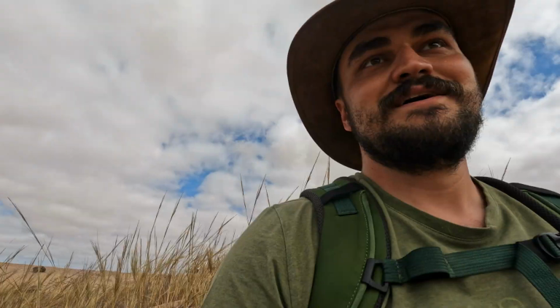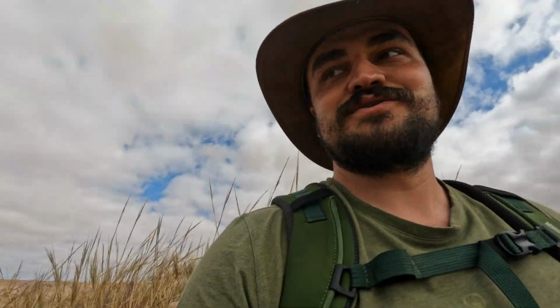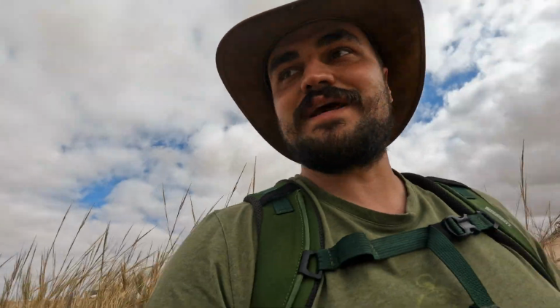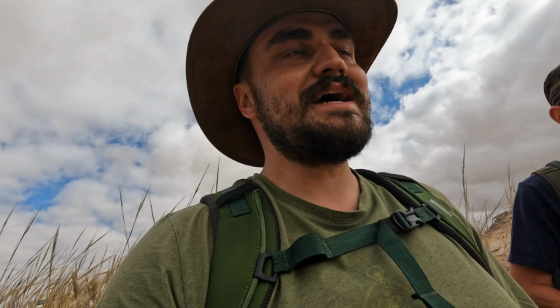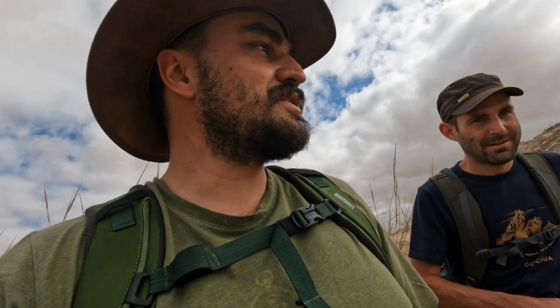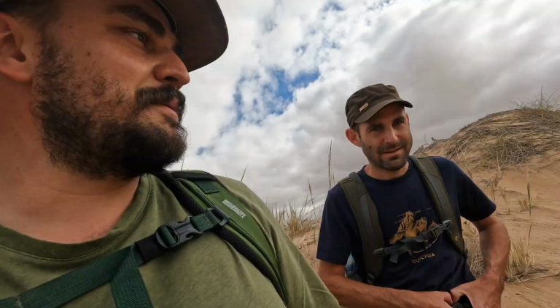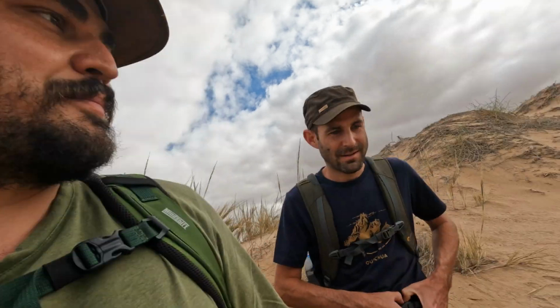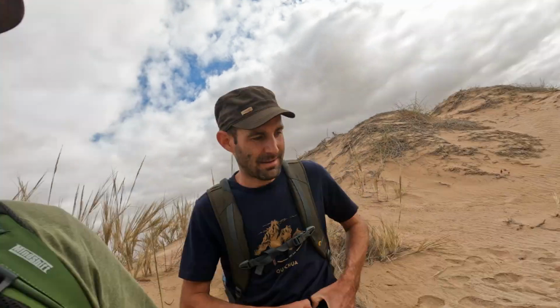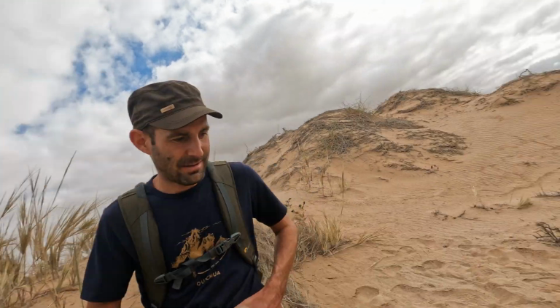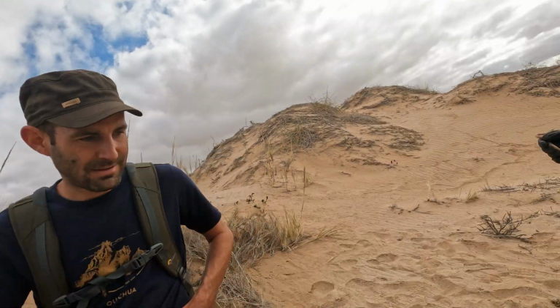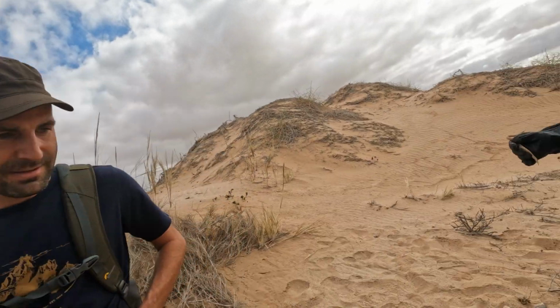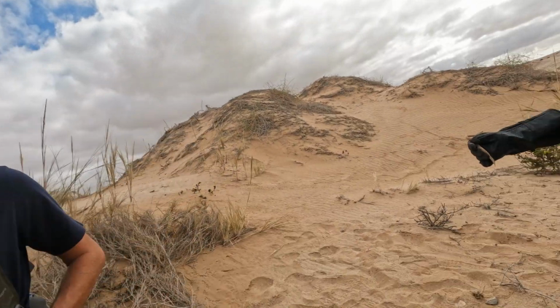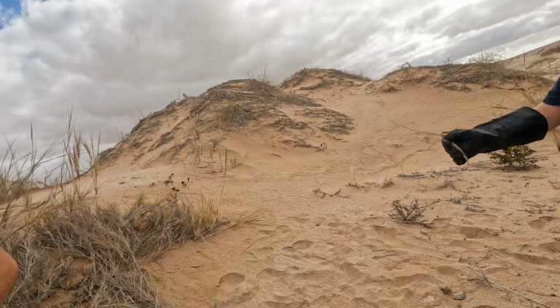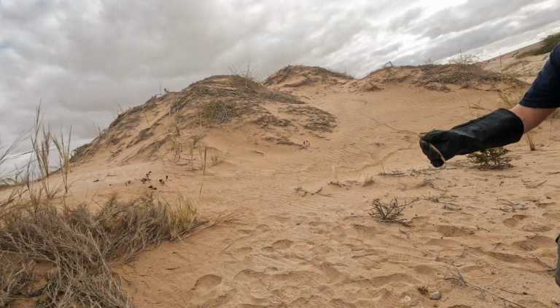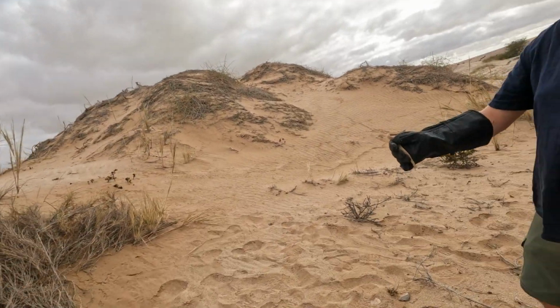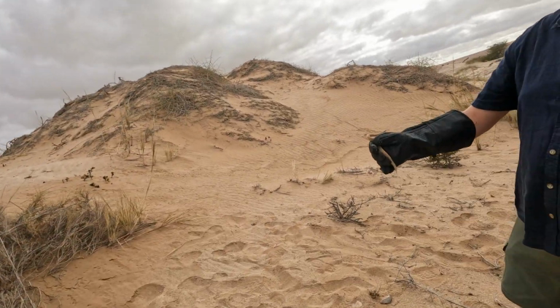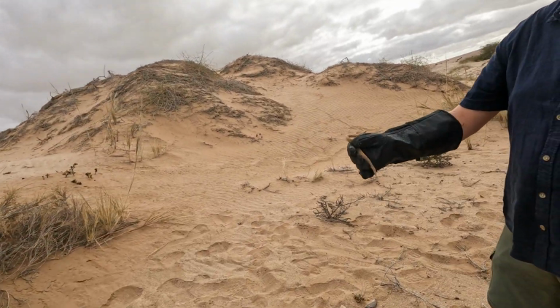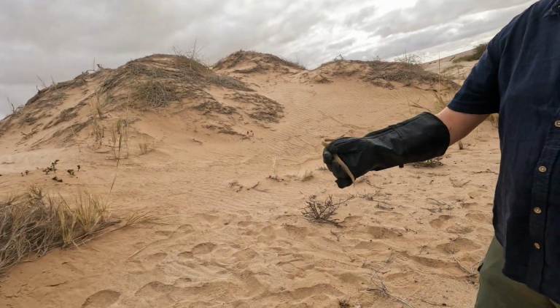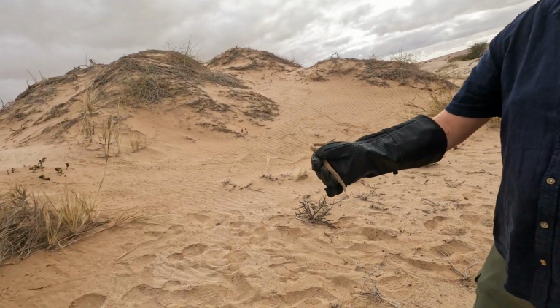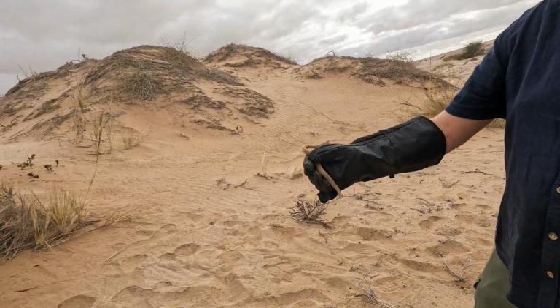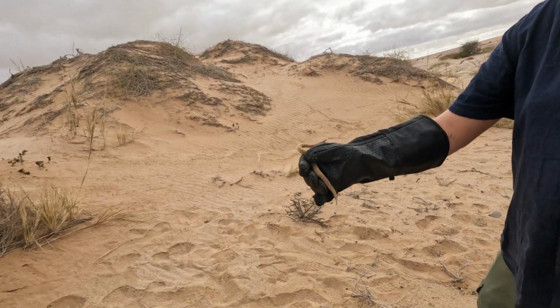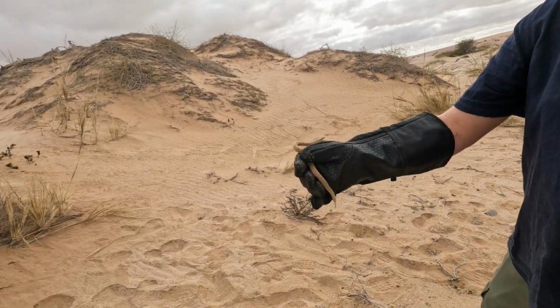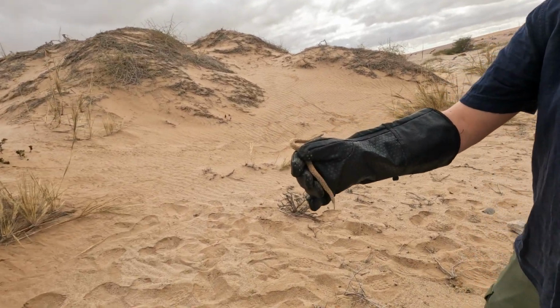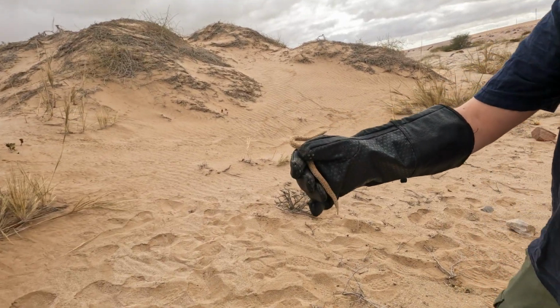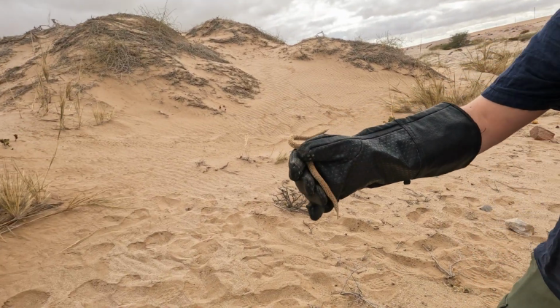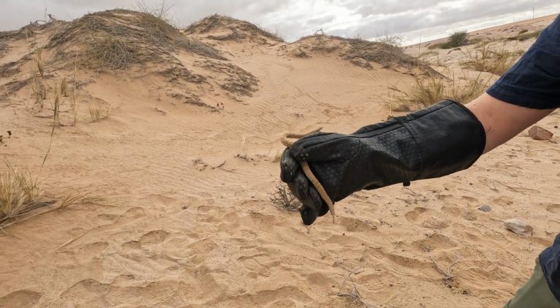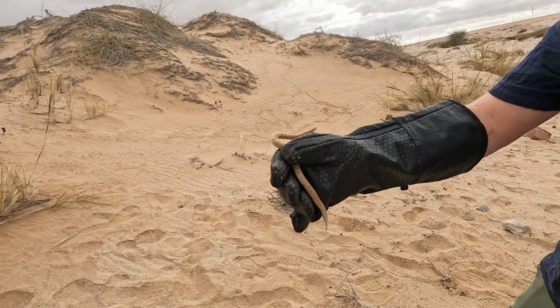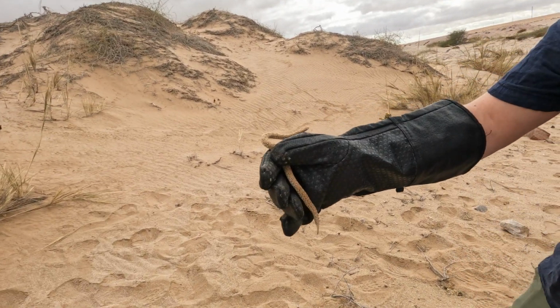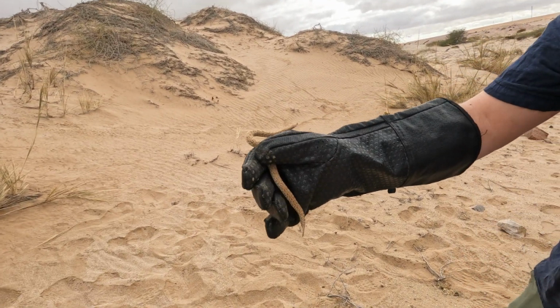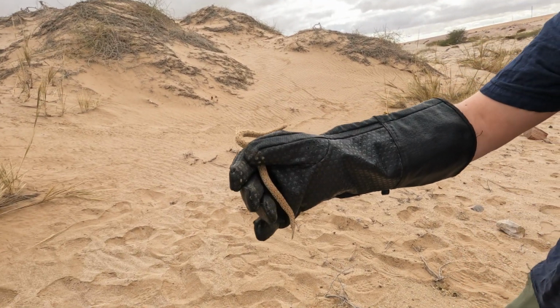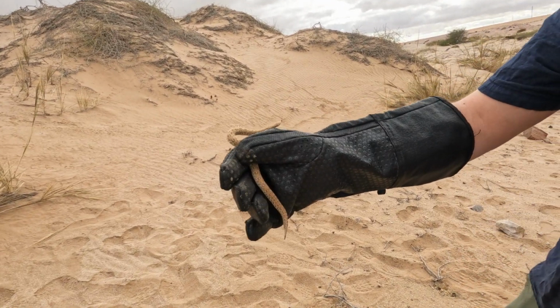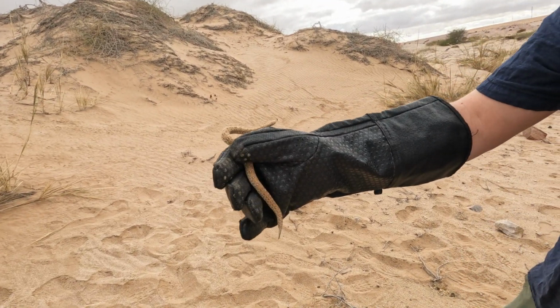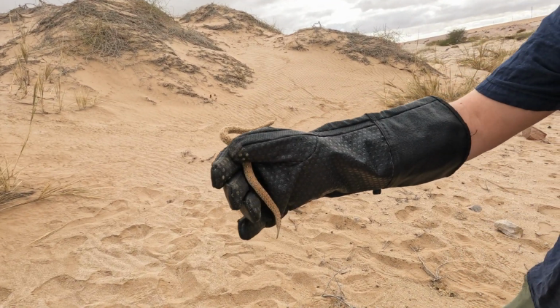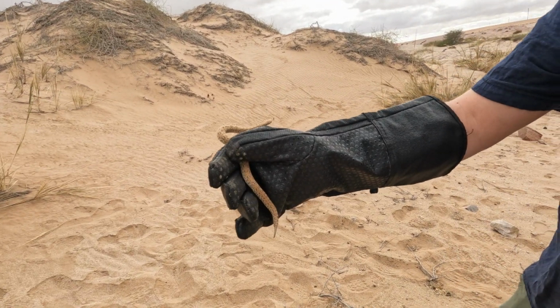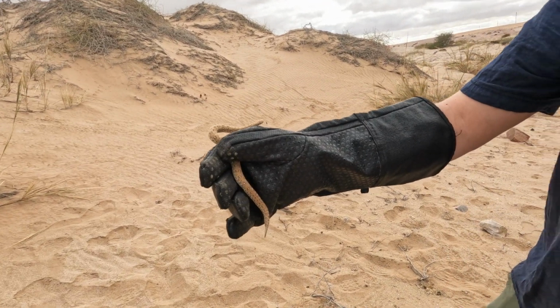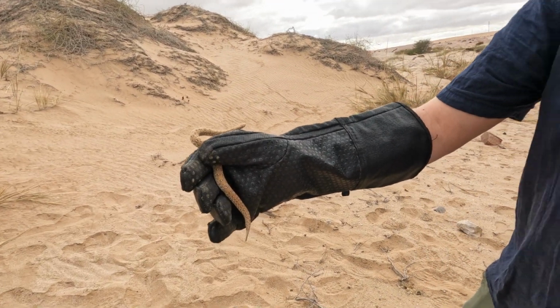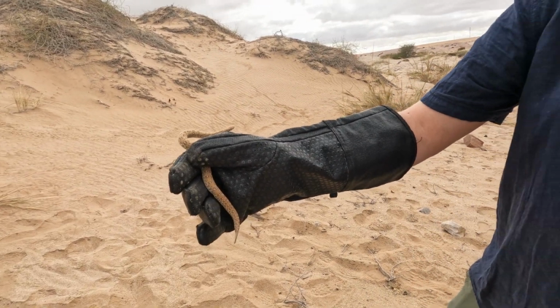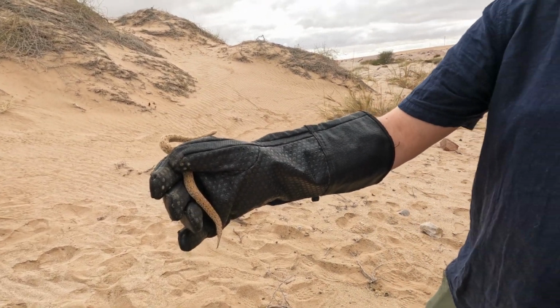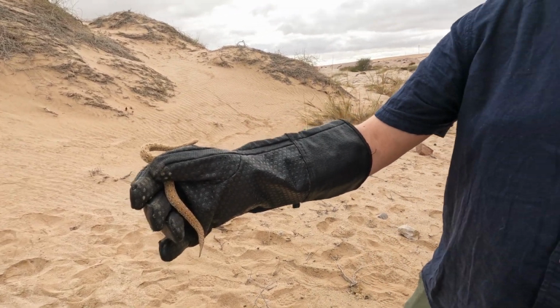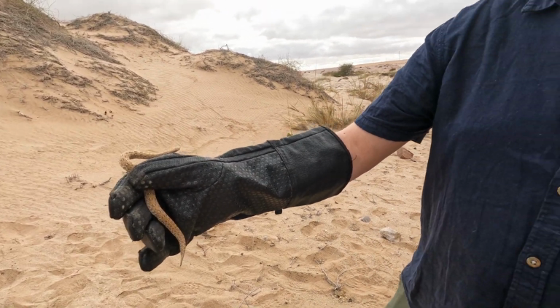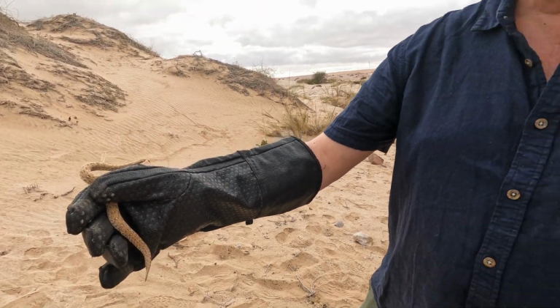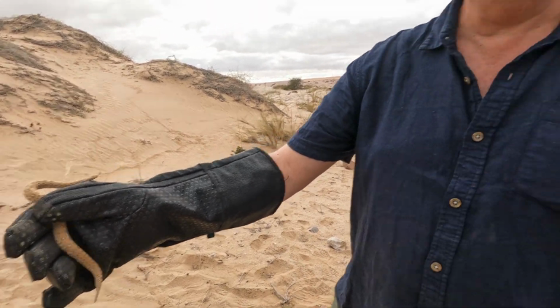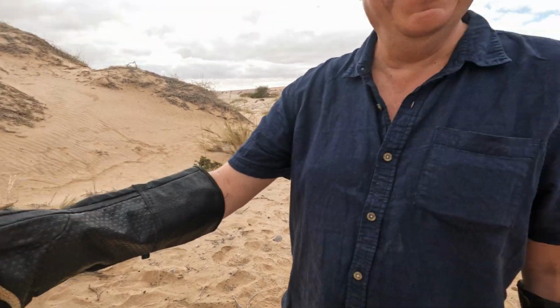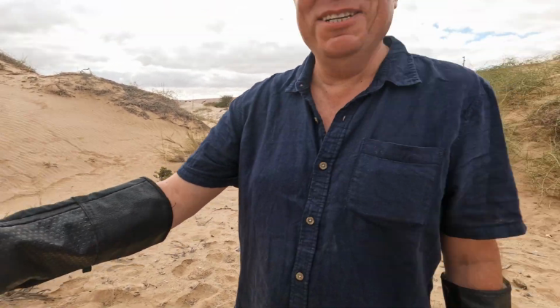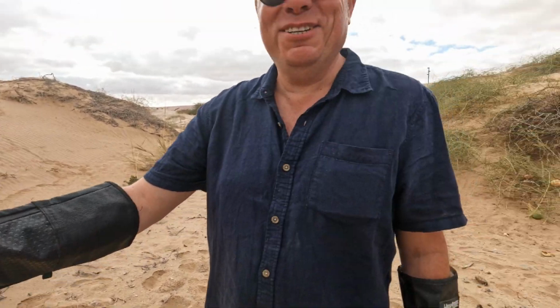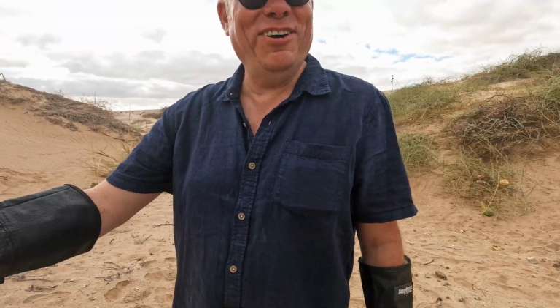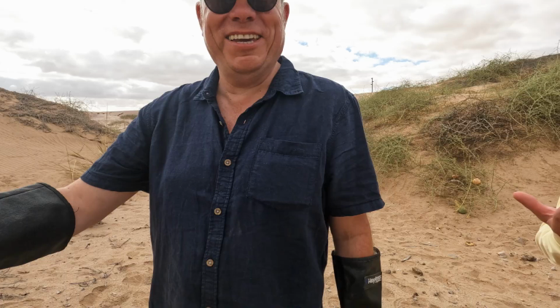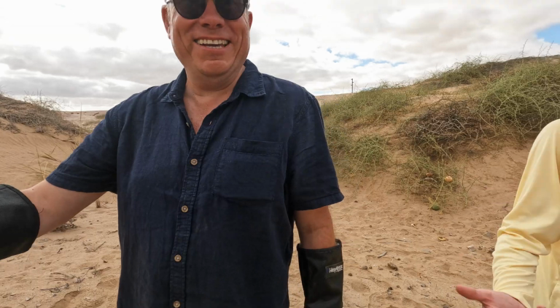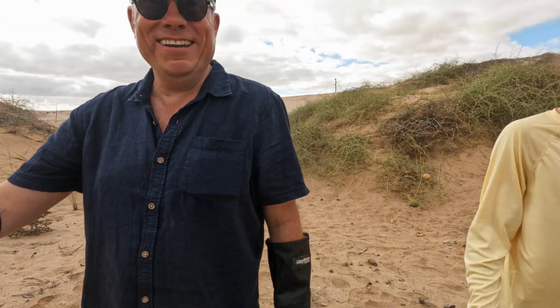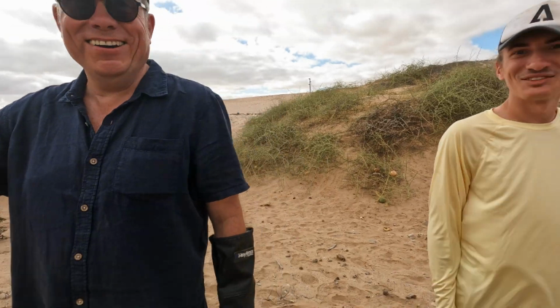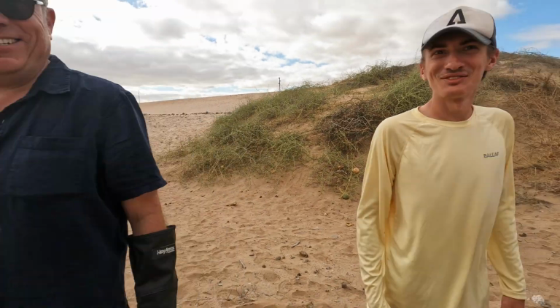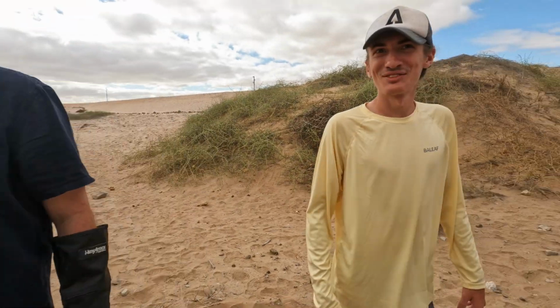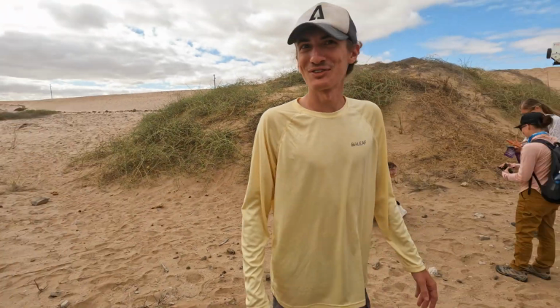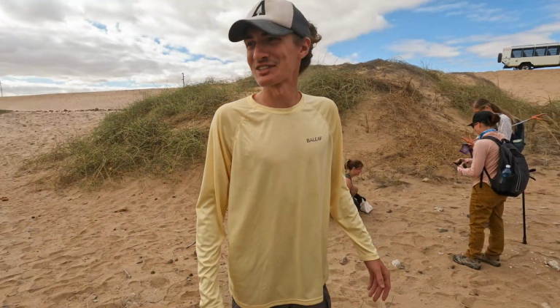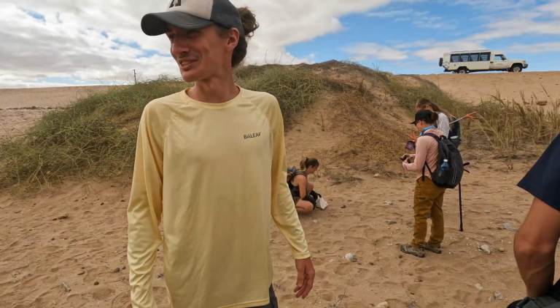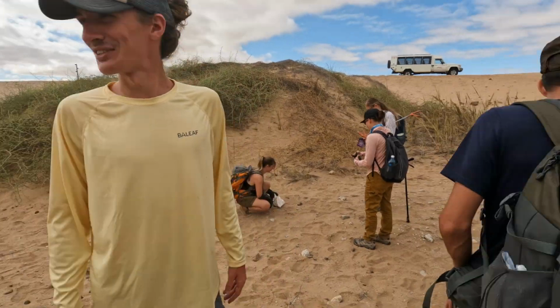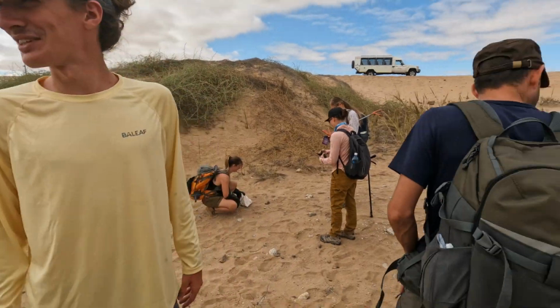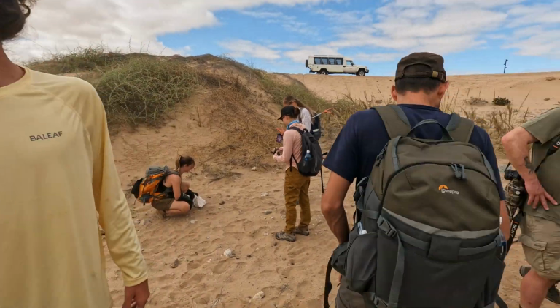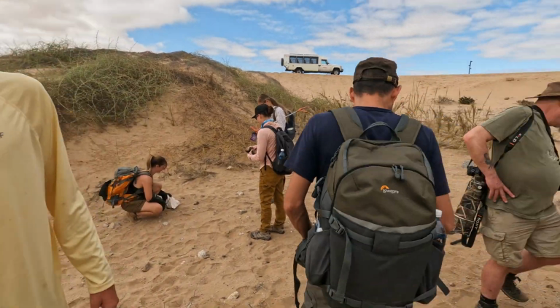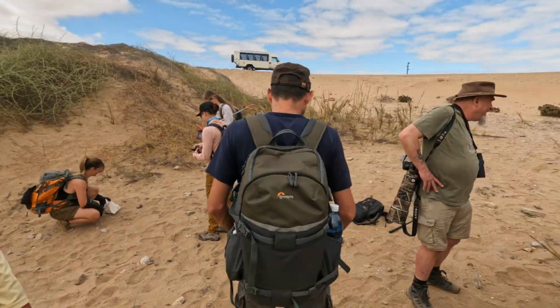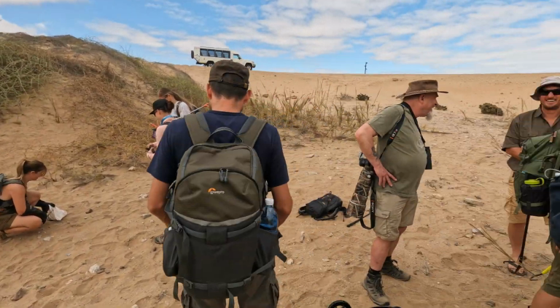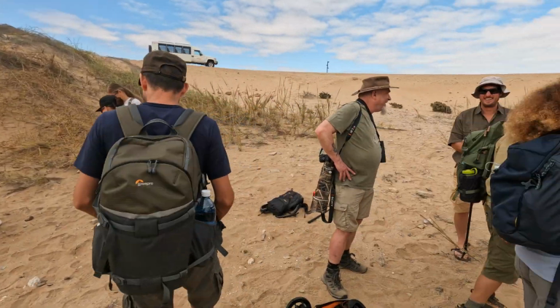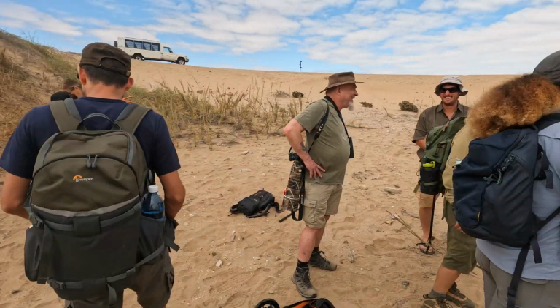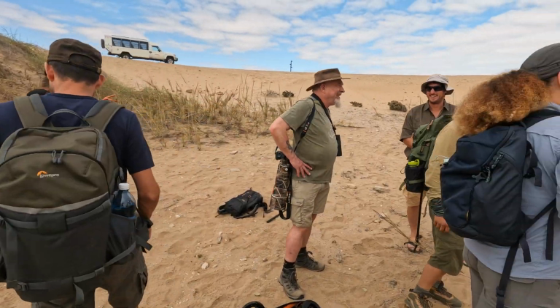So you guys got a Peringuey's as well? Yeah. That's nuts — that's crazy. He's got bigger ones too.